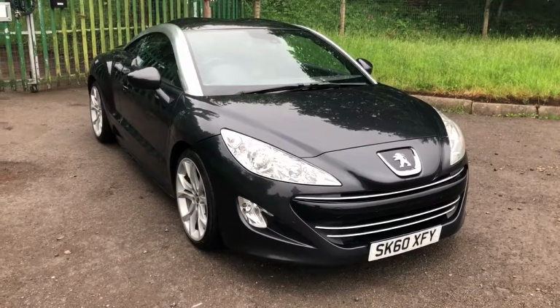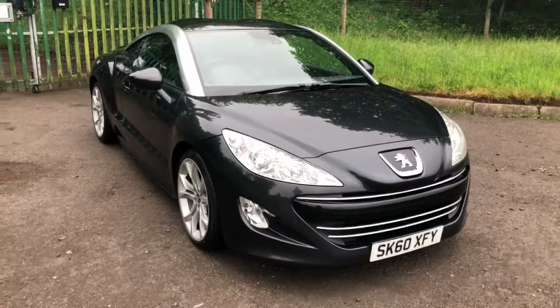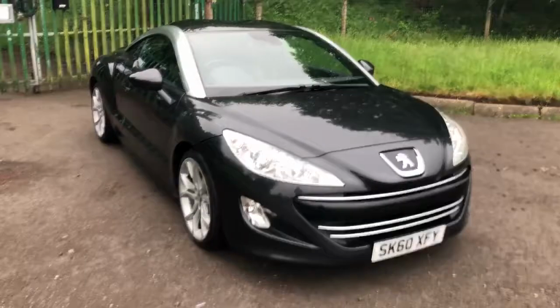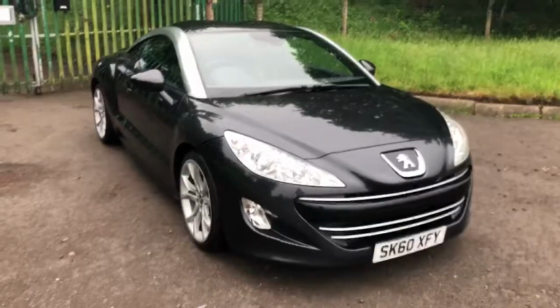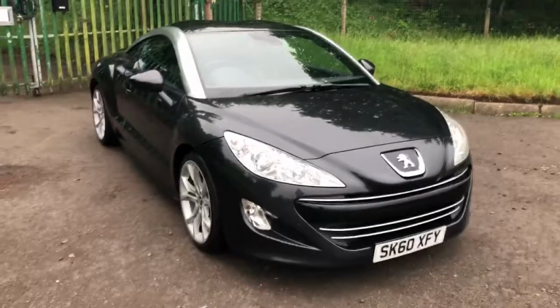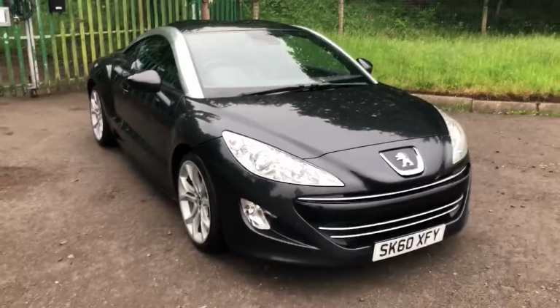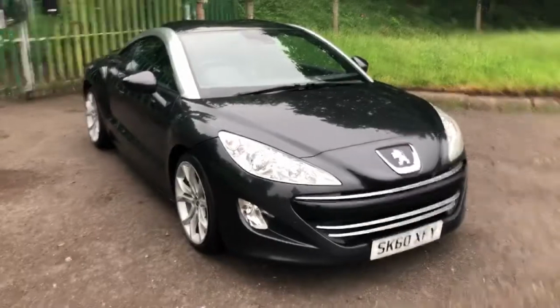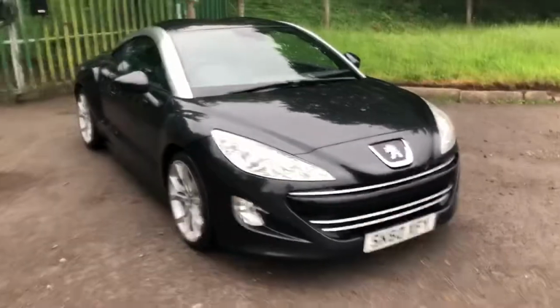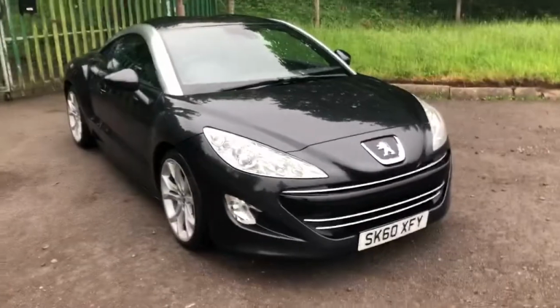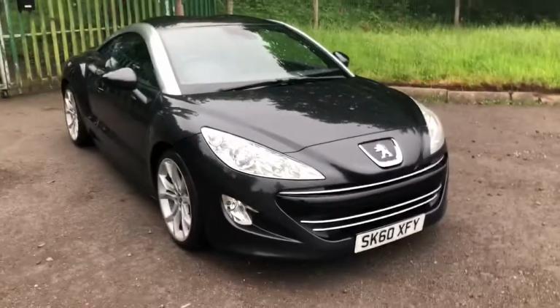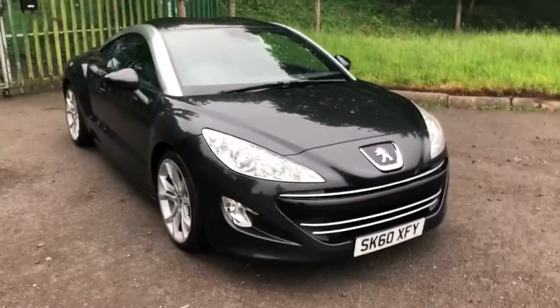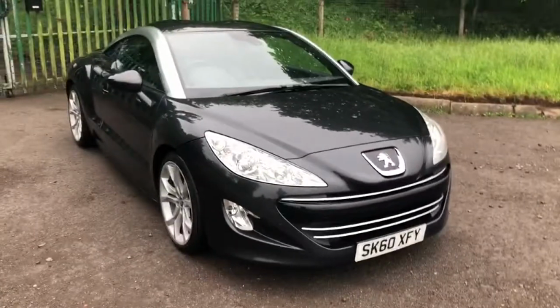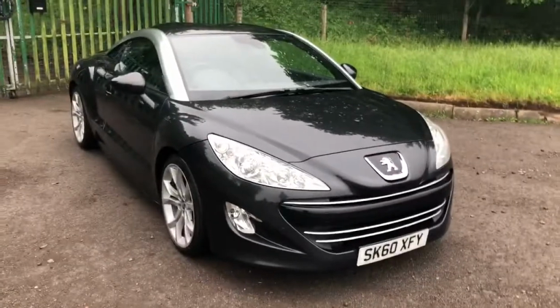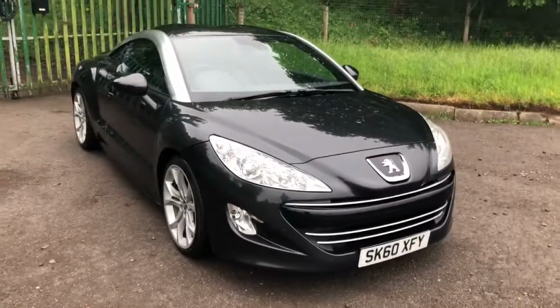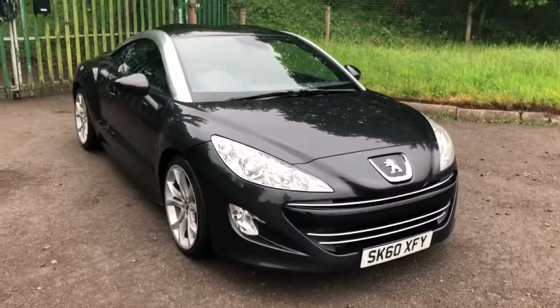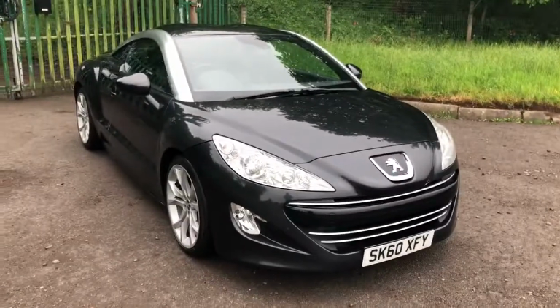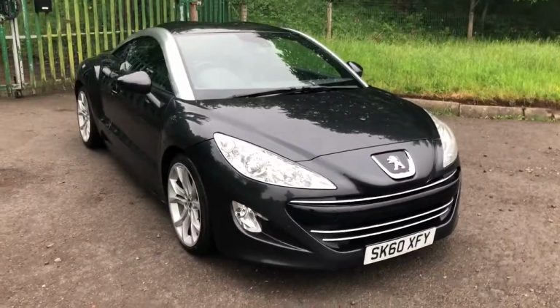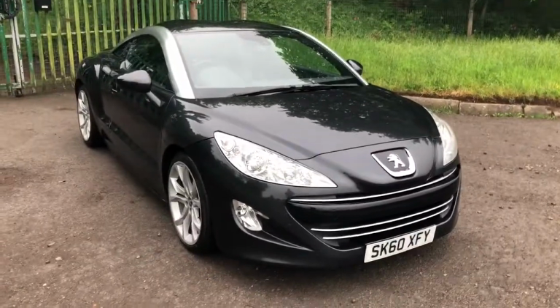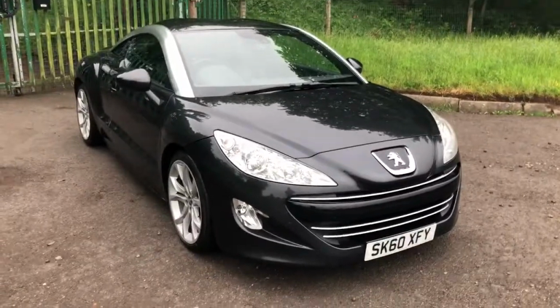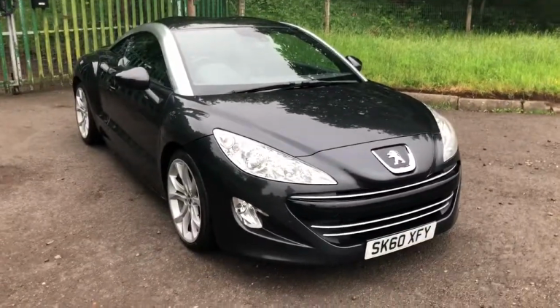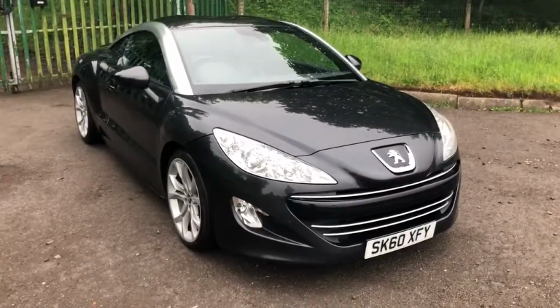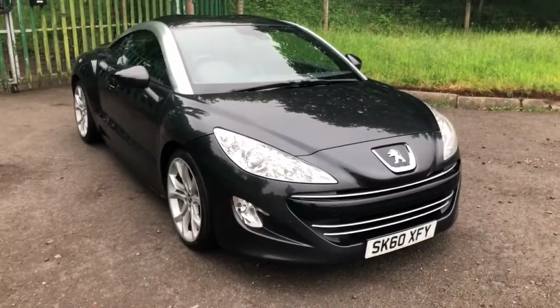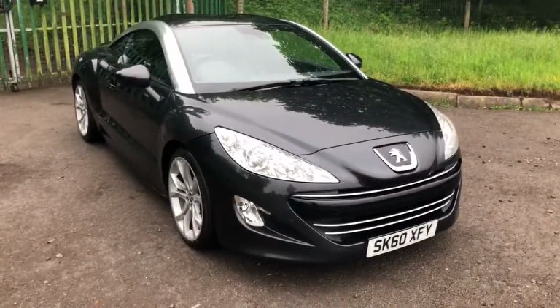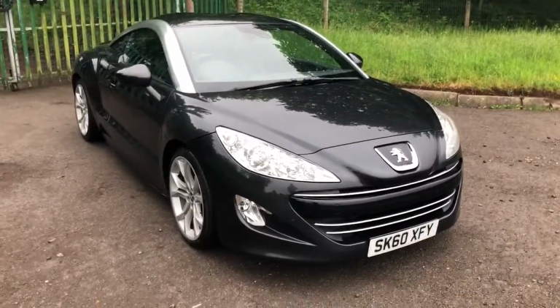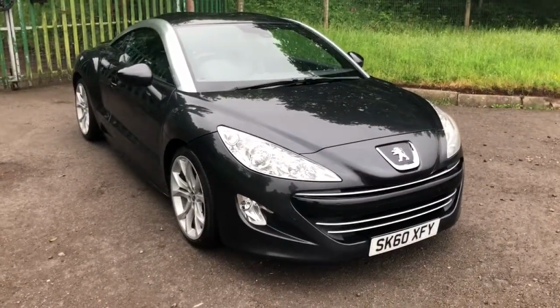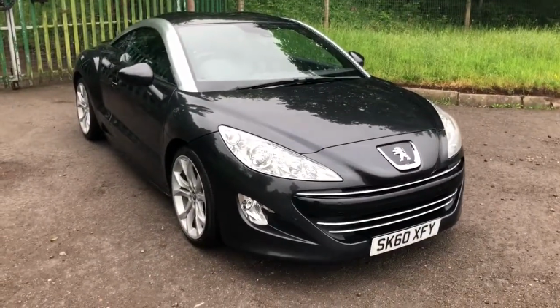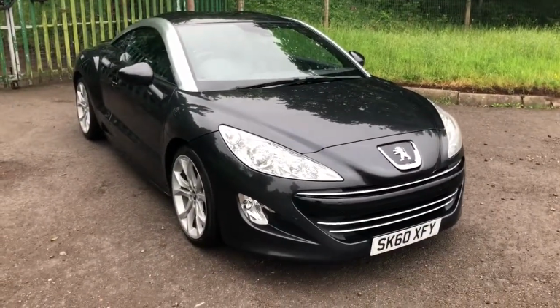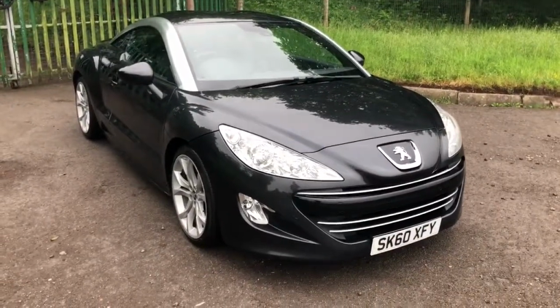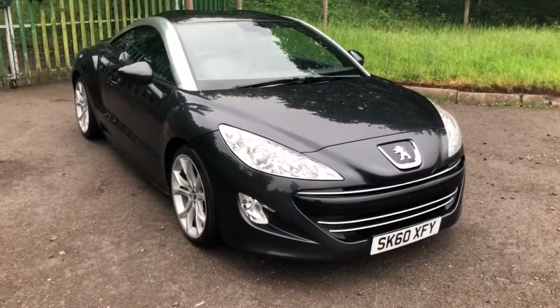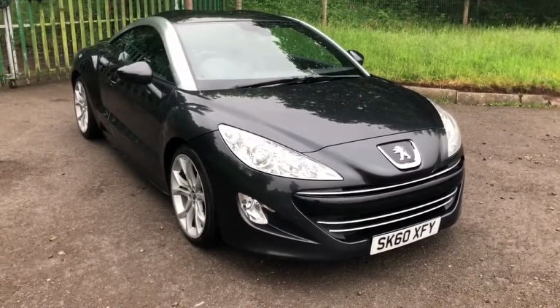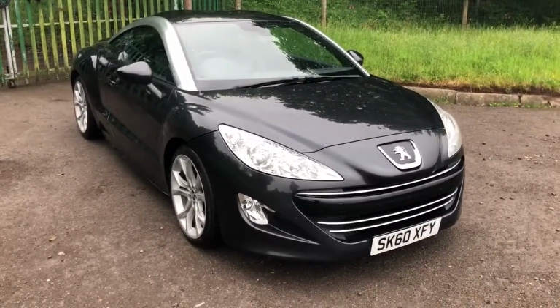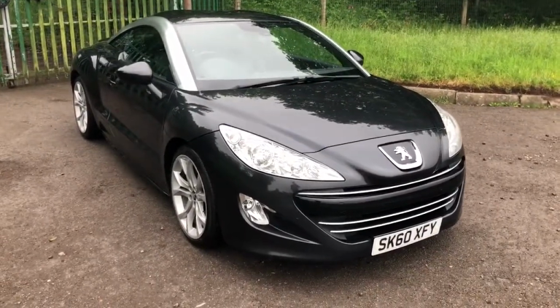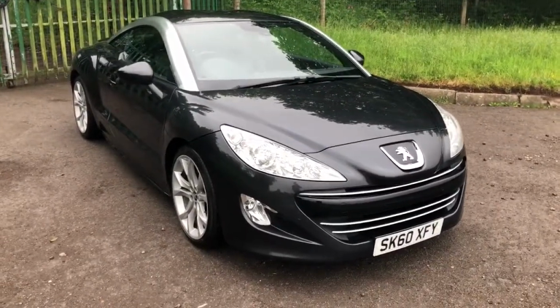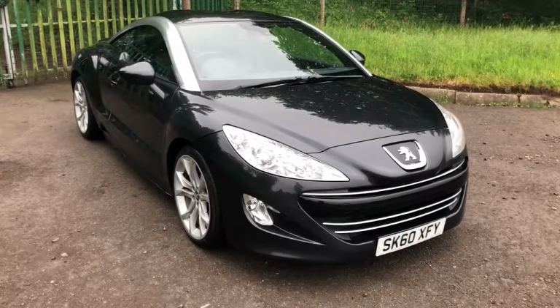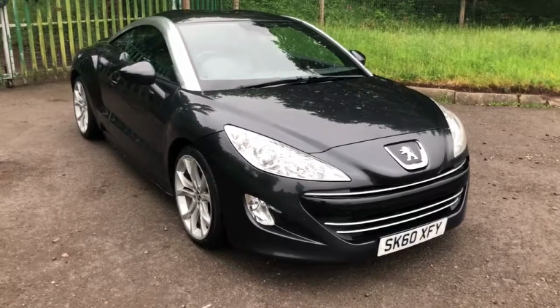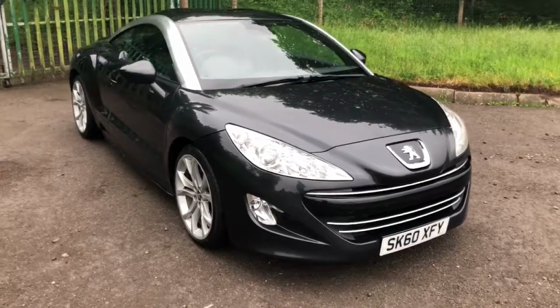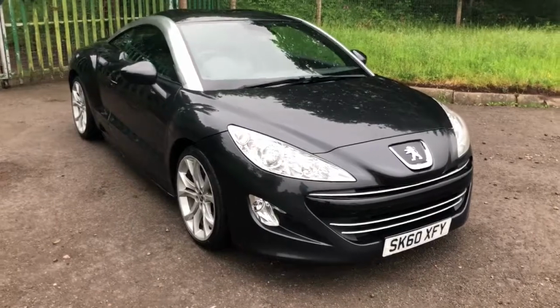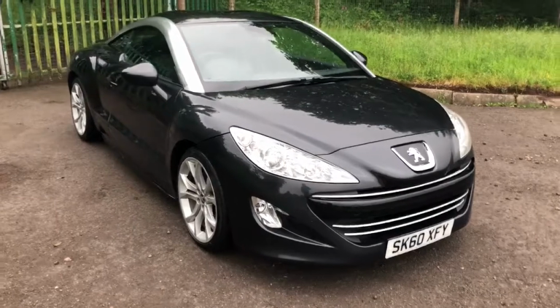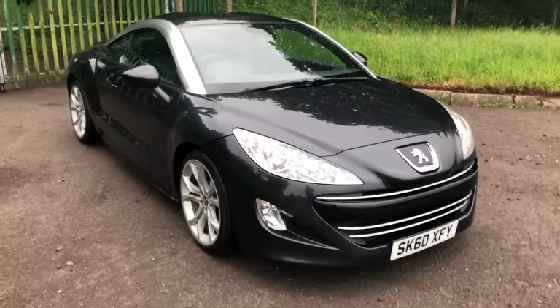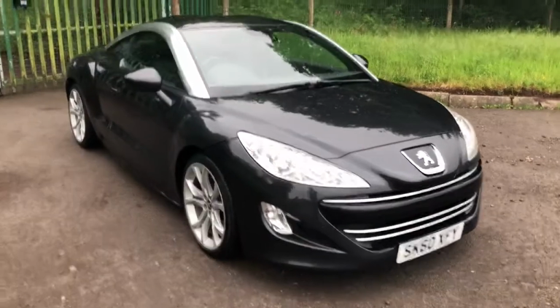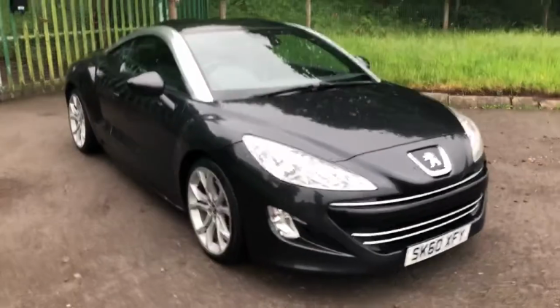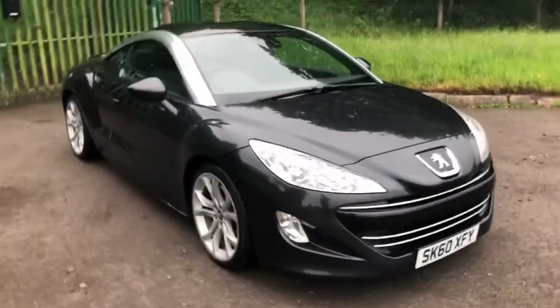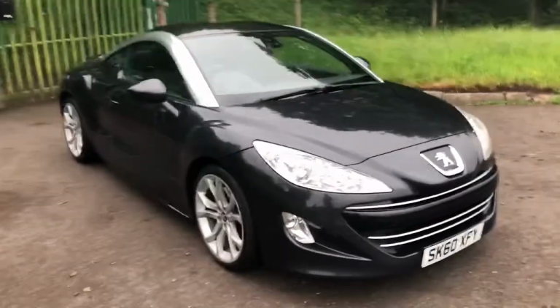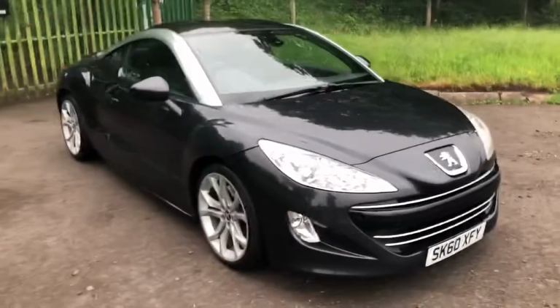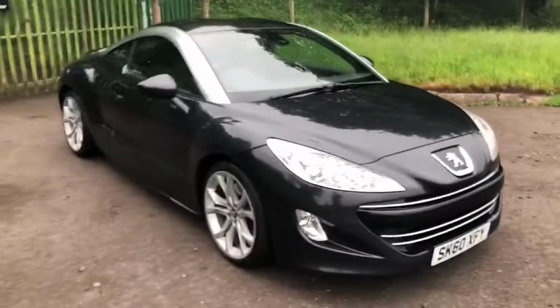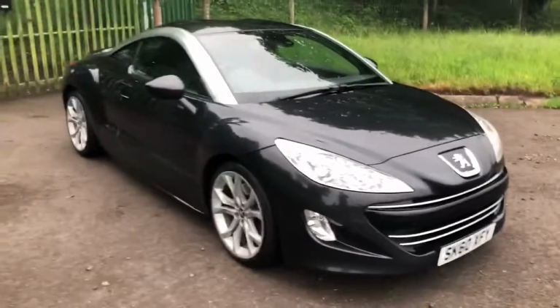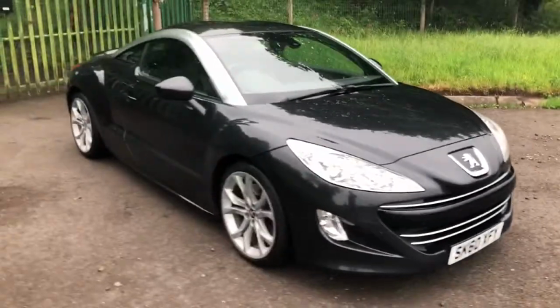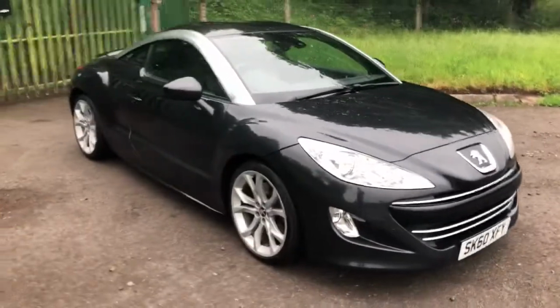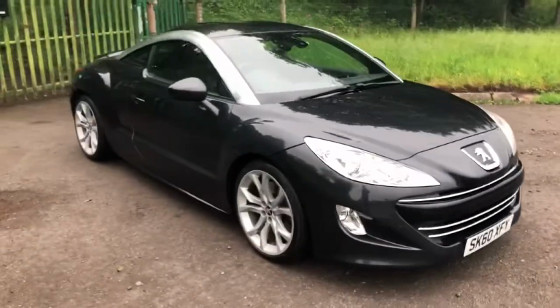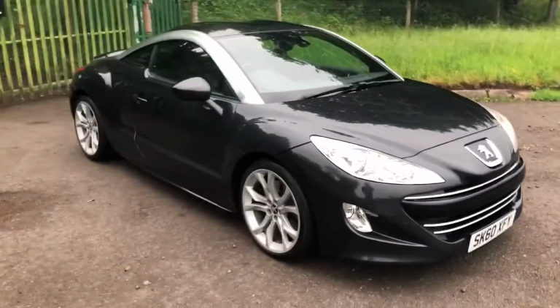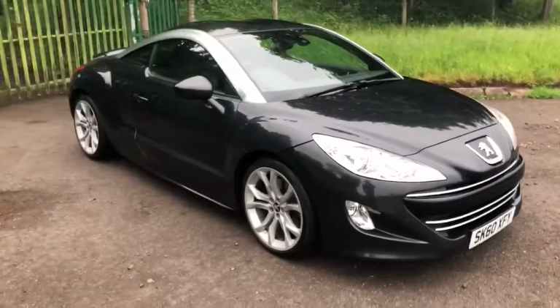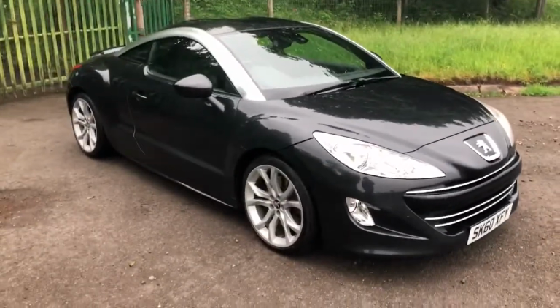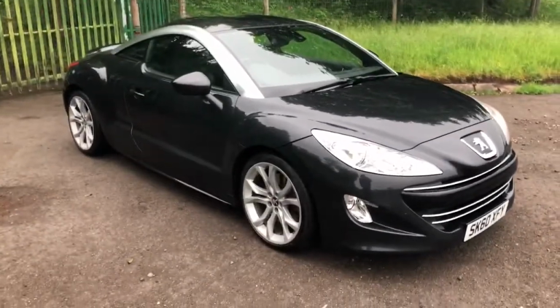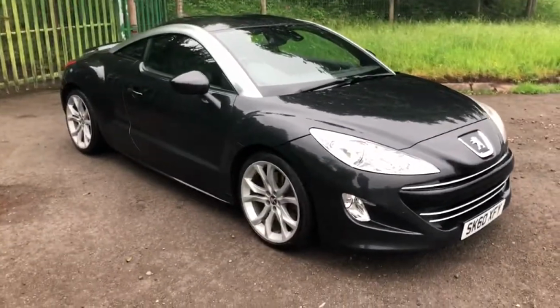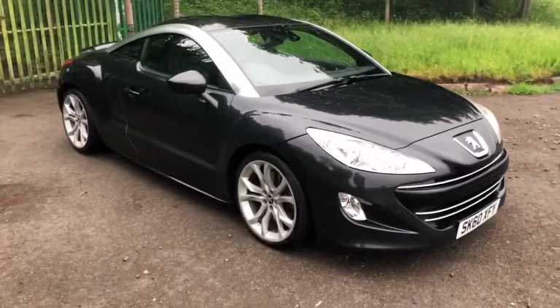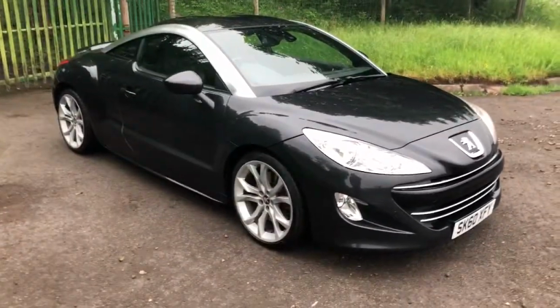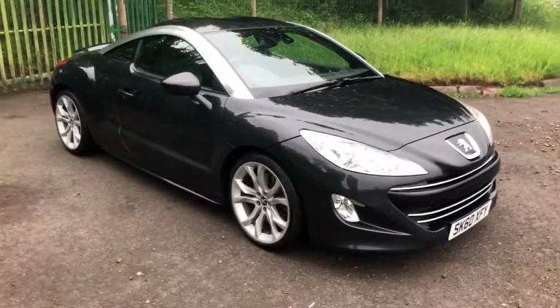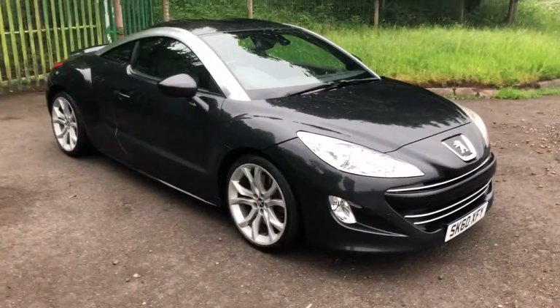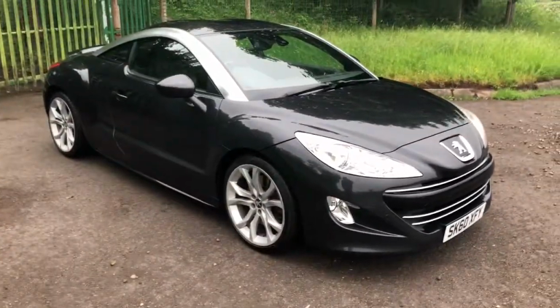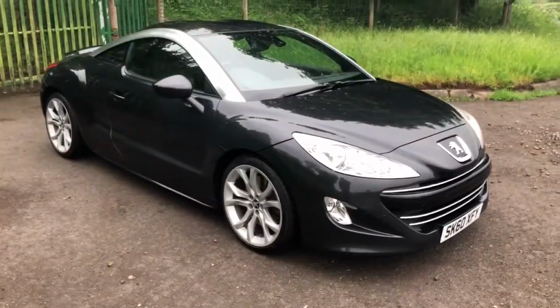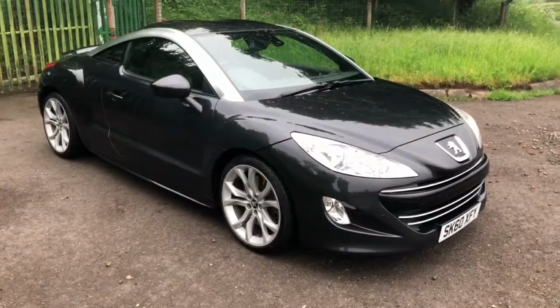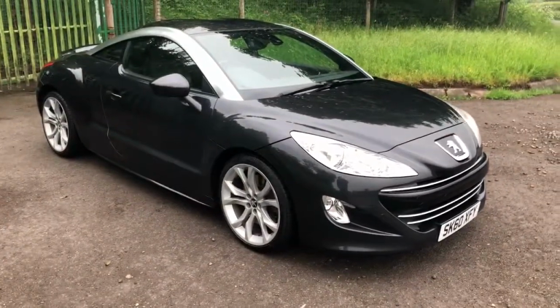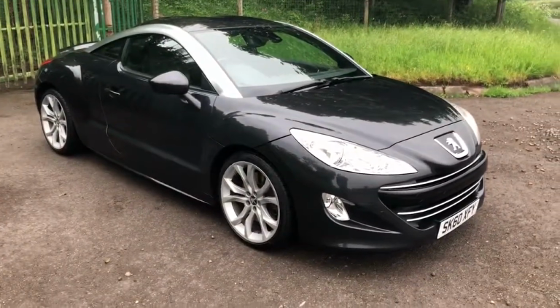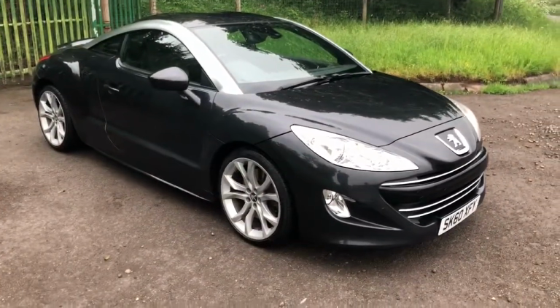Hello and welcome to Nigel Dally Car Sales. Today we've got the stunning Peugeot RCZ 2.0L HDI GT.